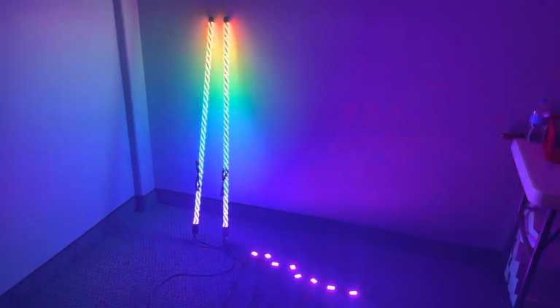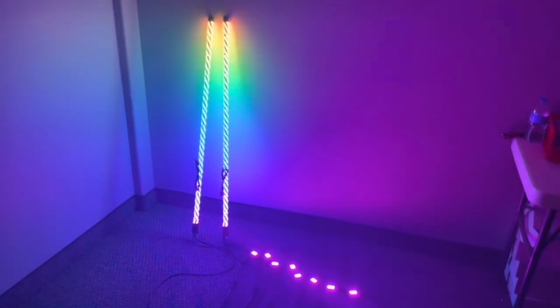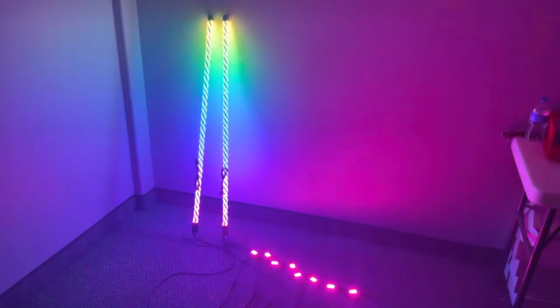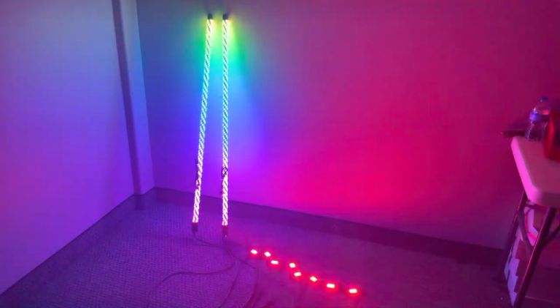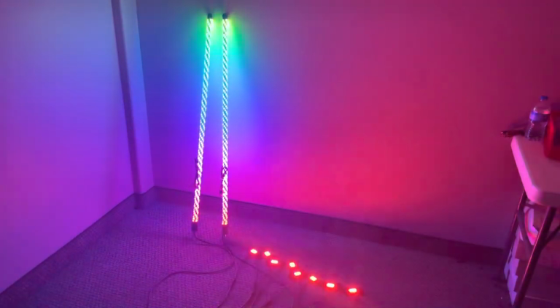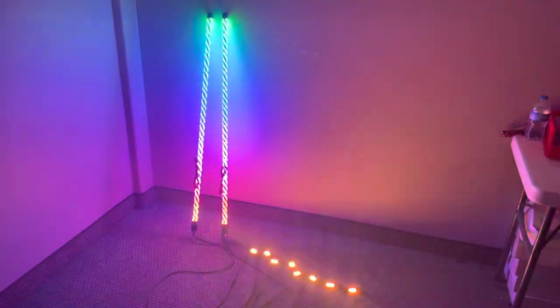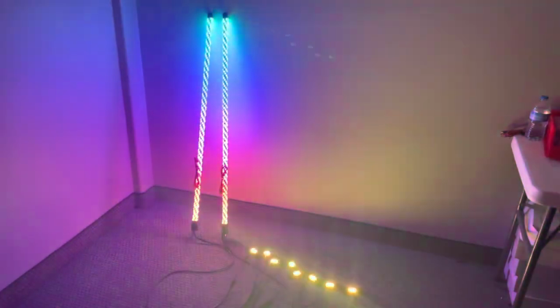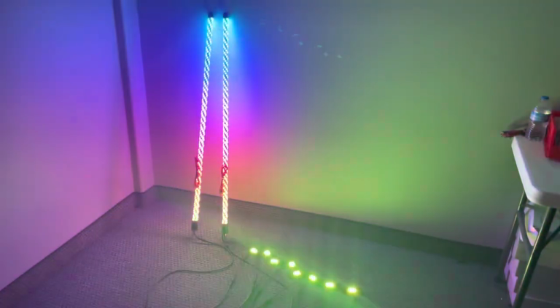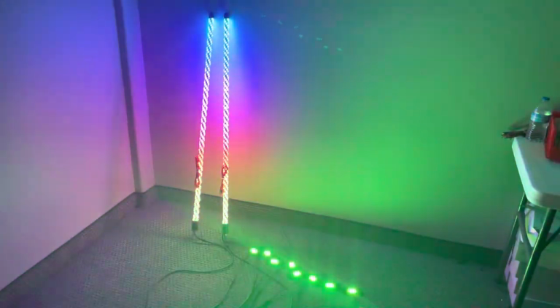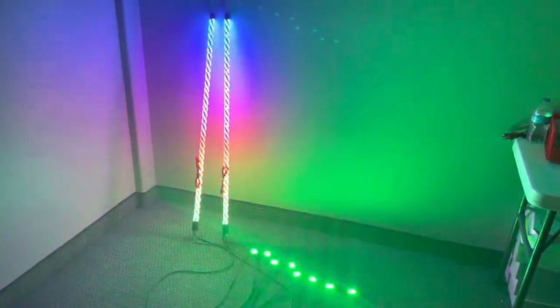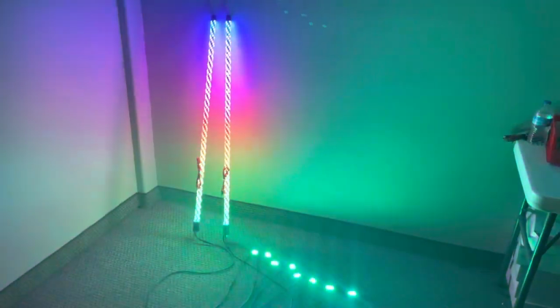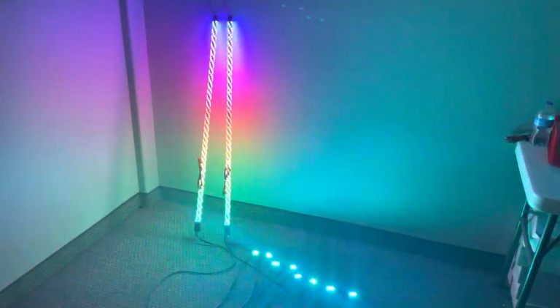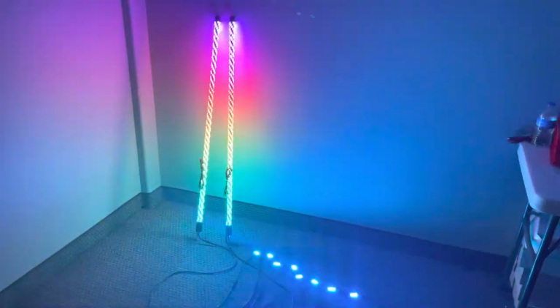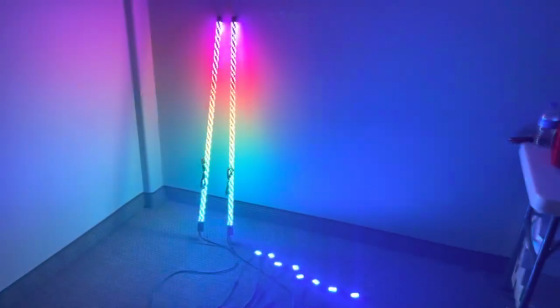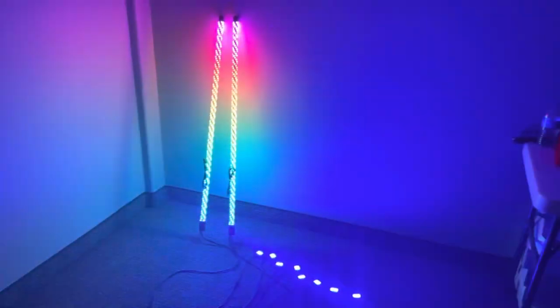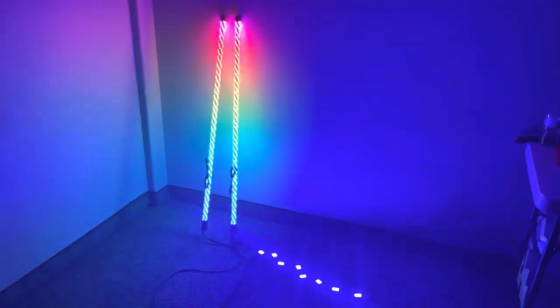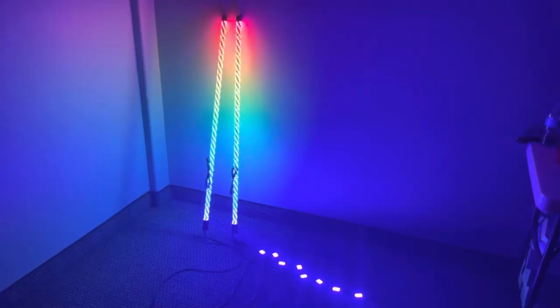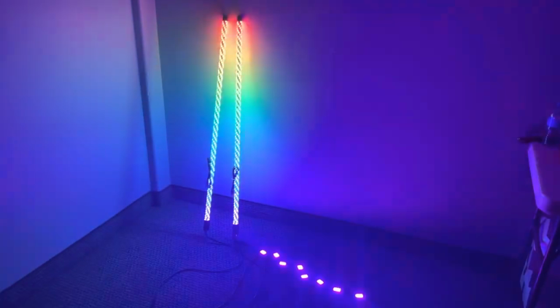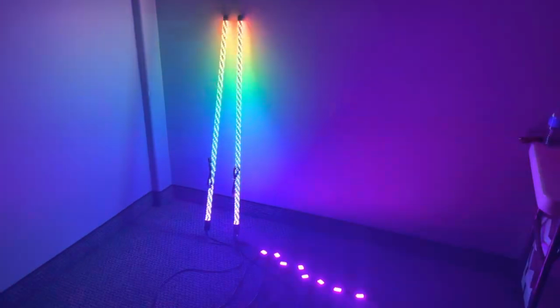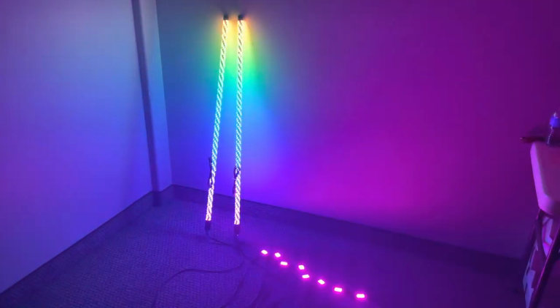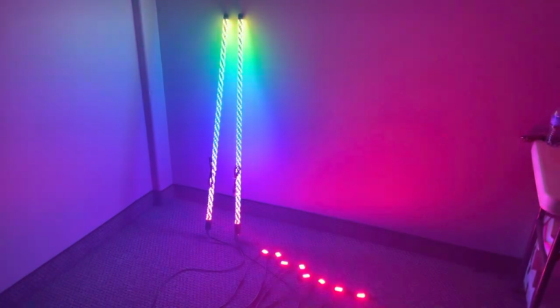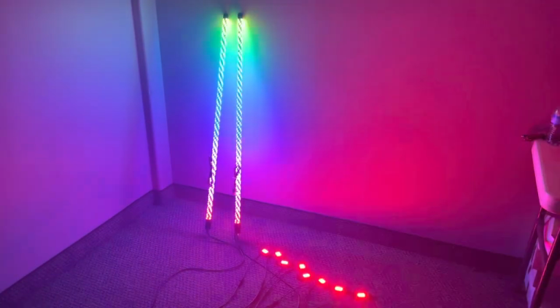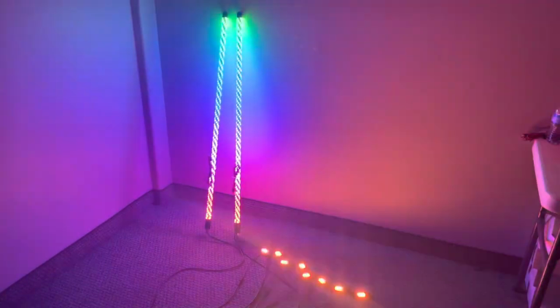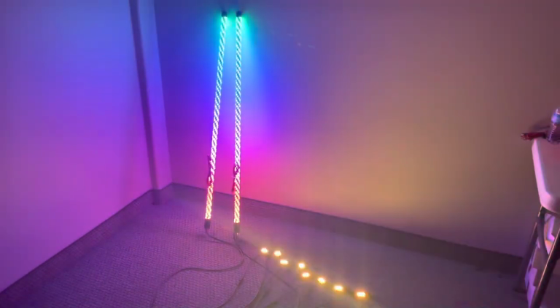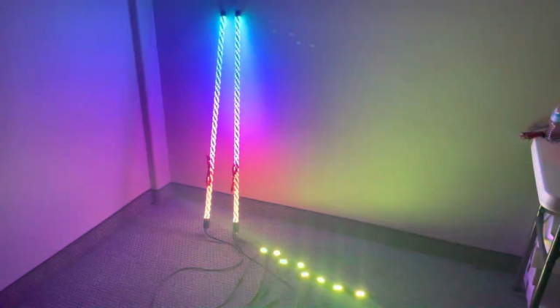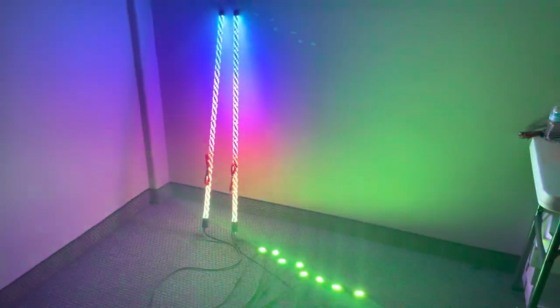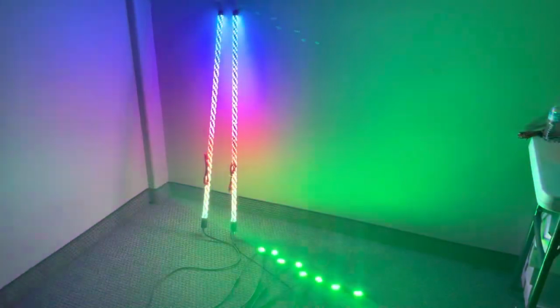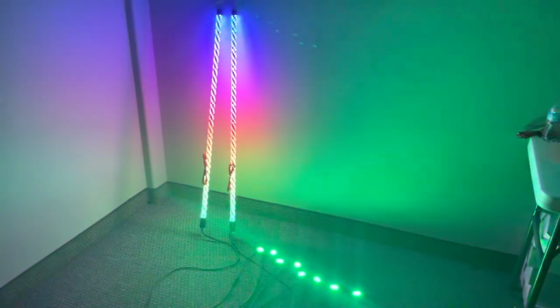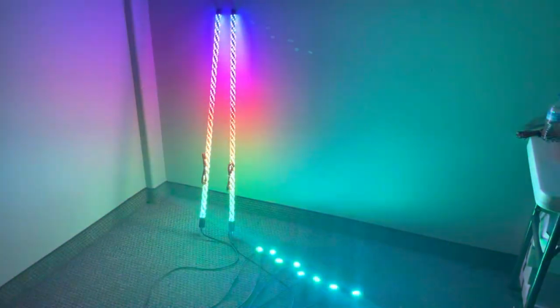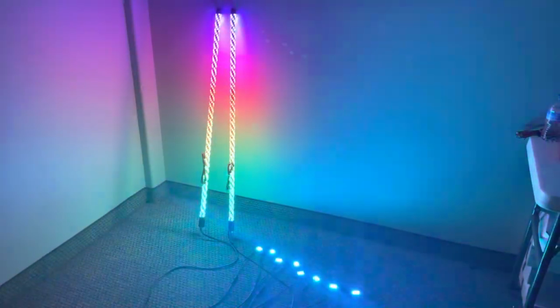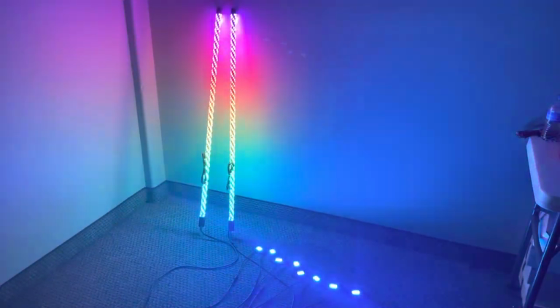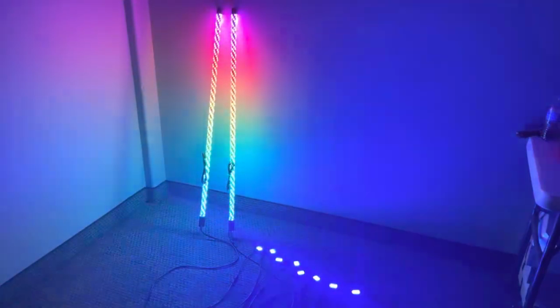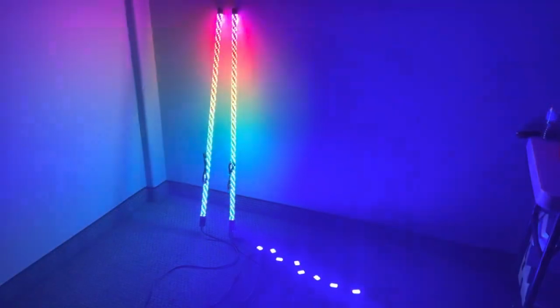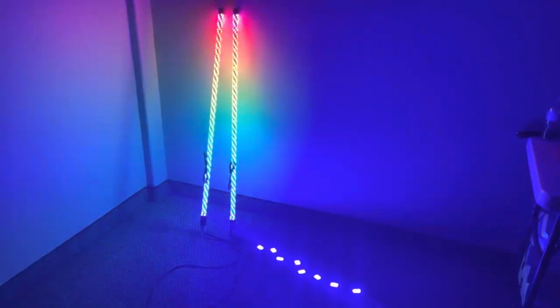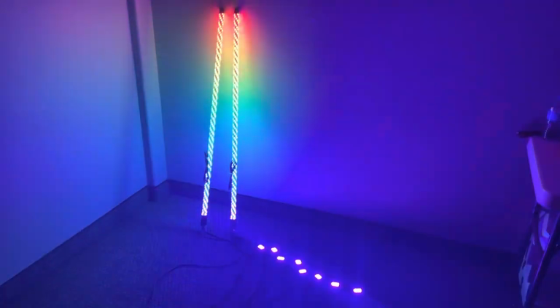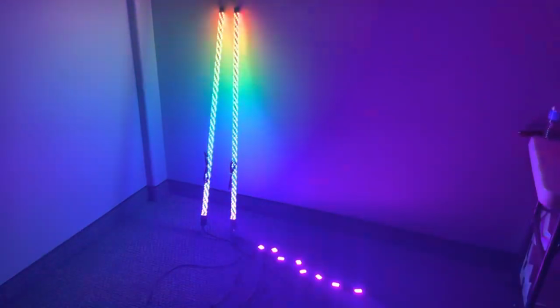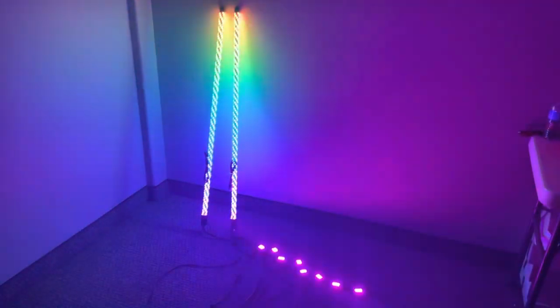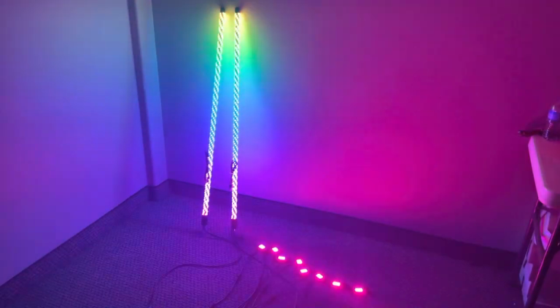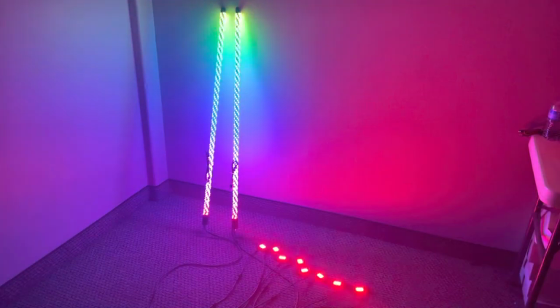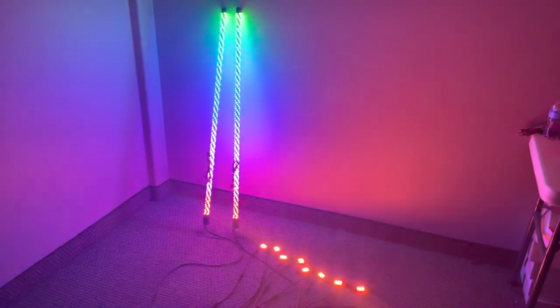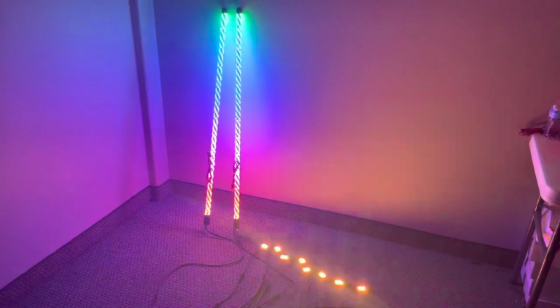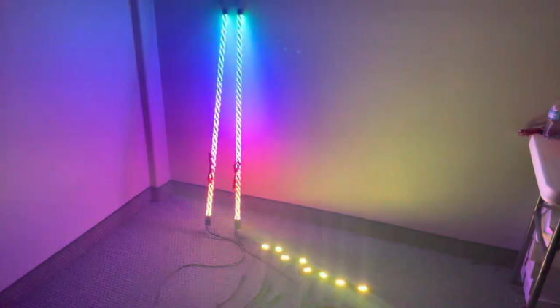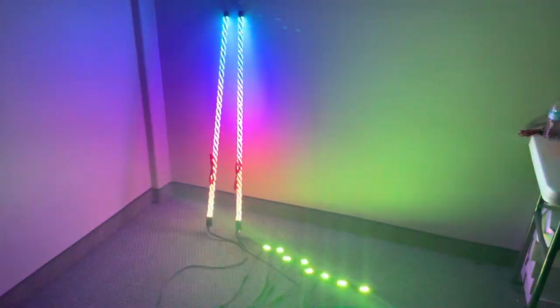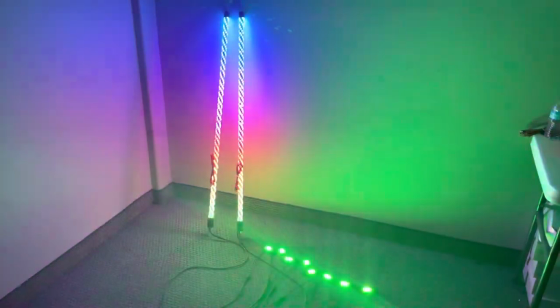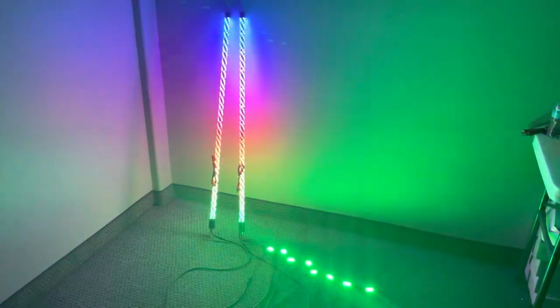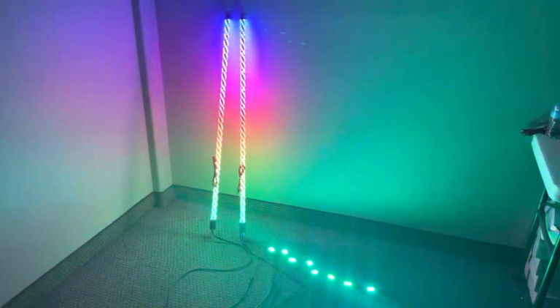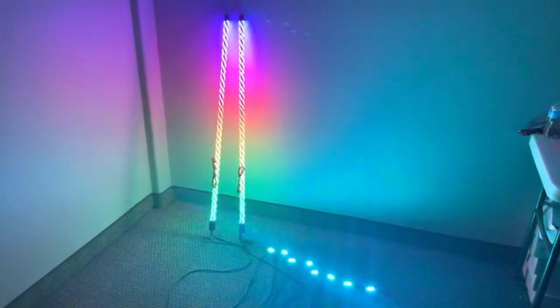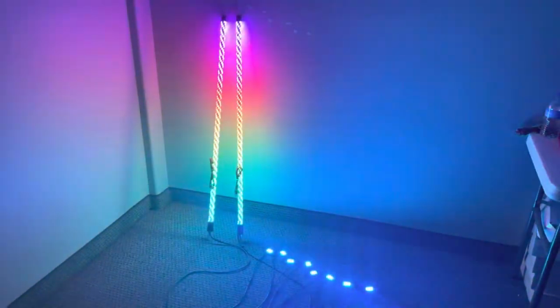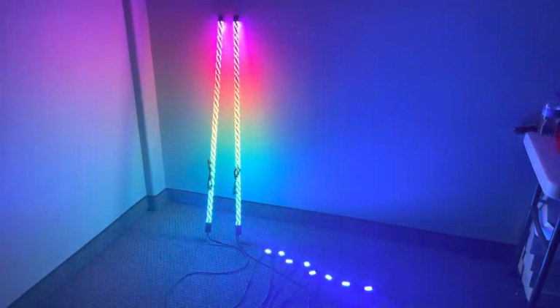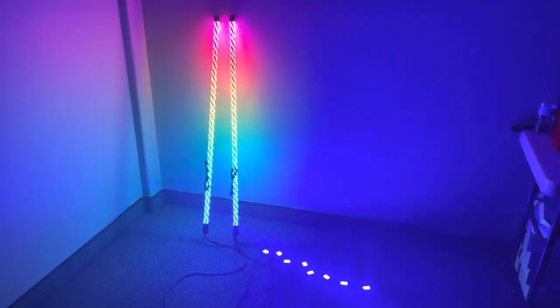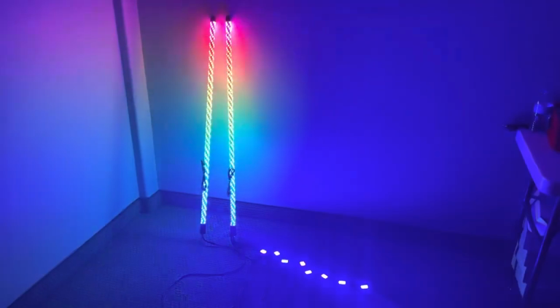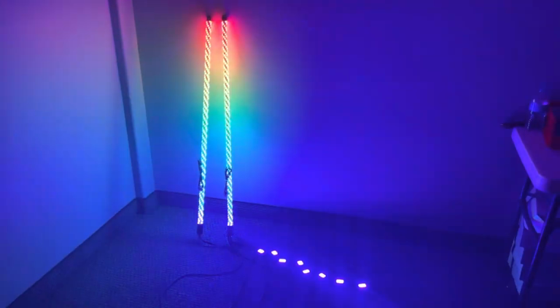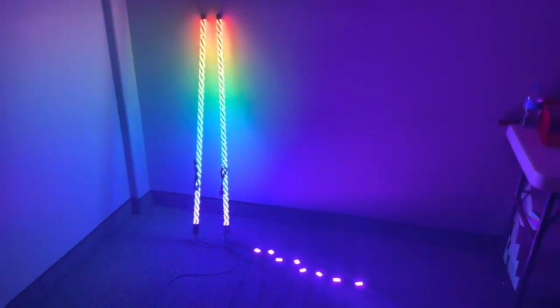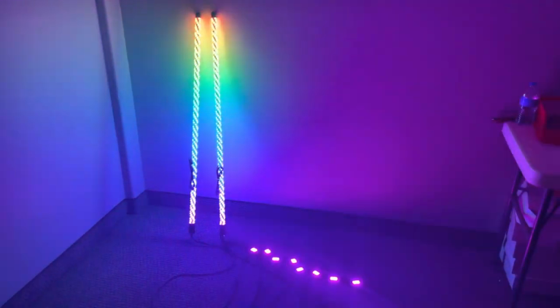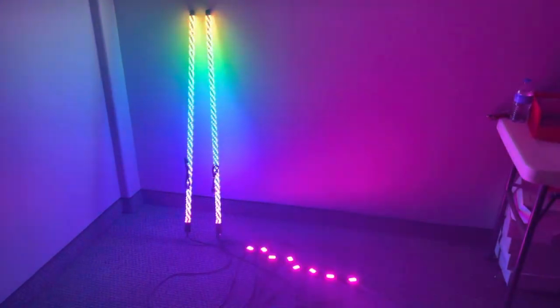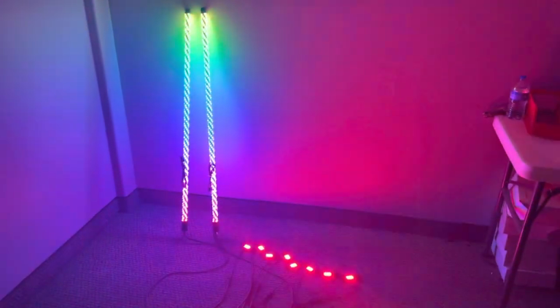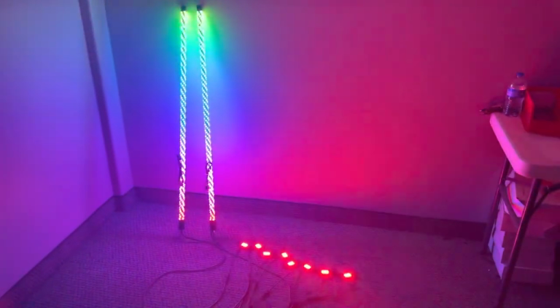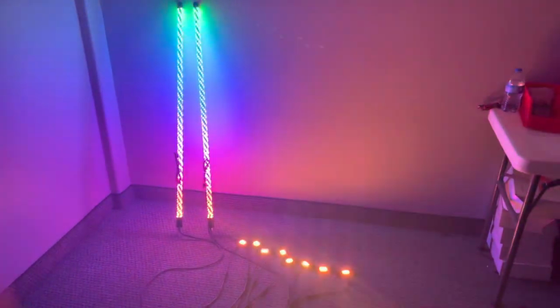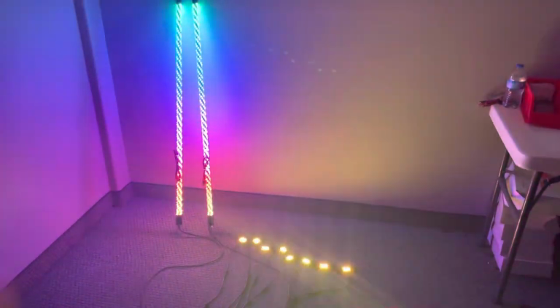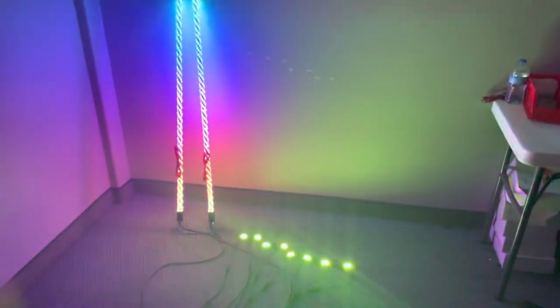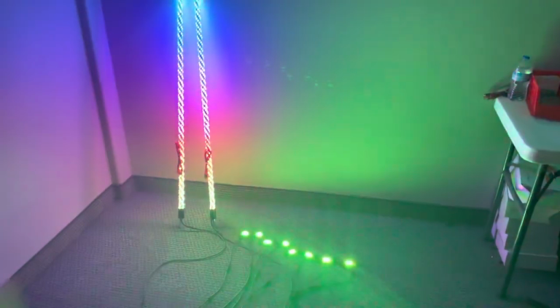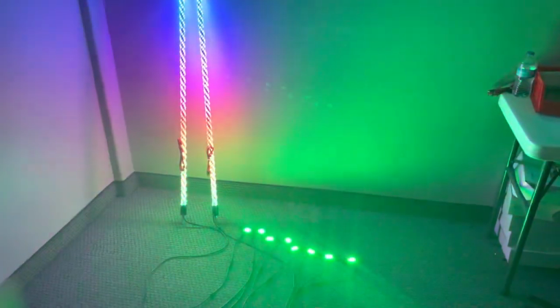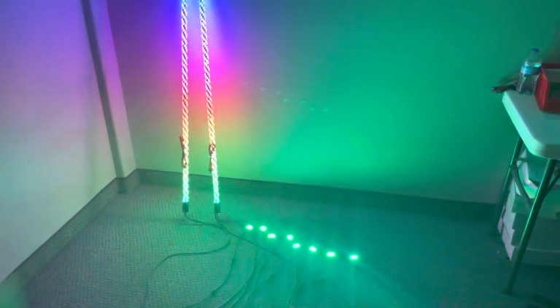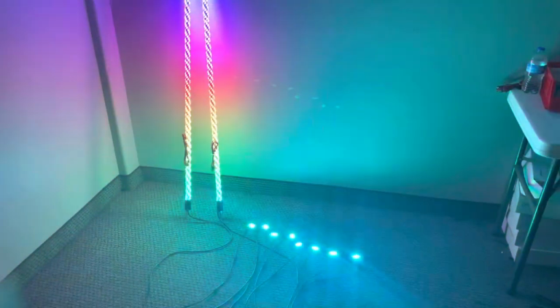Gorilla Whips Elite HD LED Whips, brand new, 2021, with an 8-pod rock light kit.